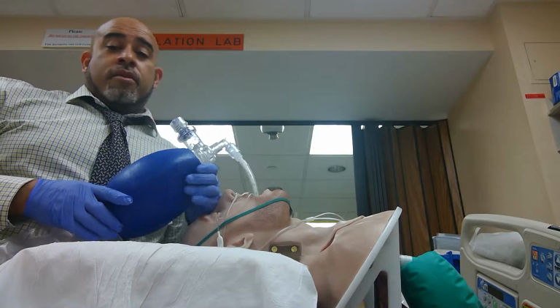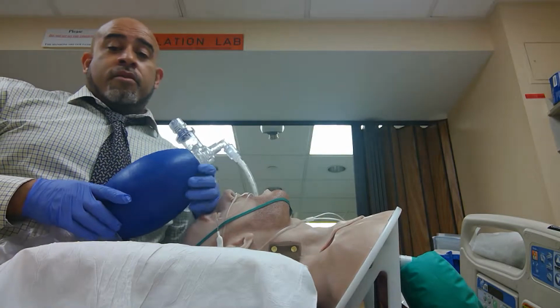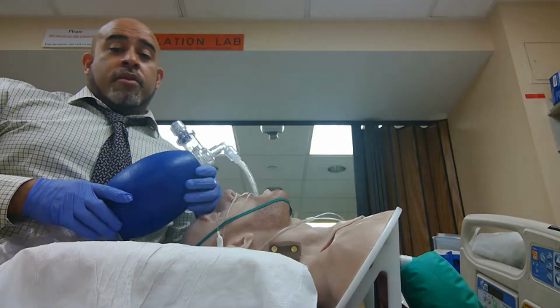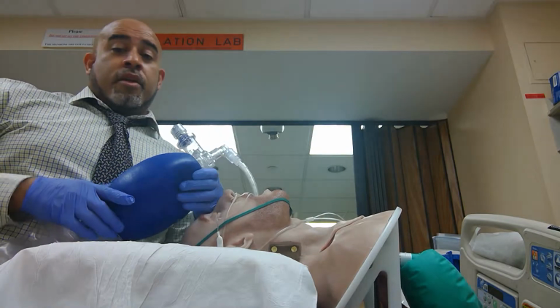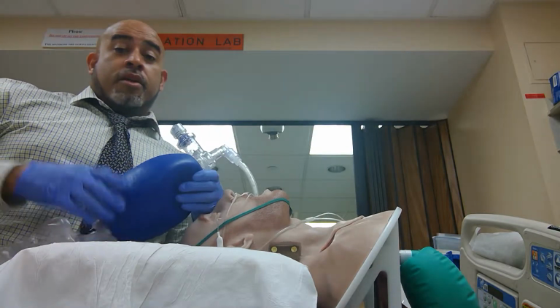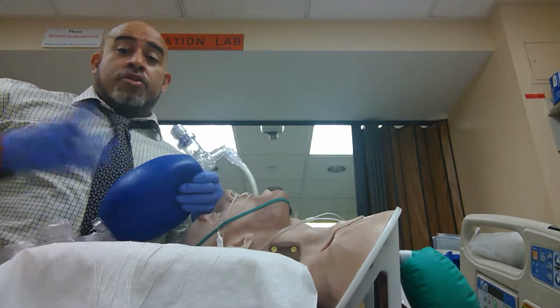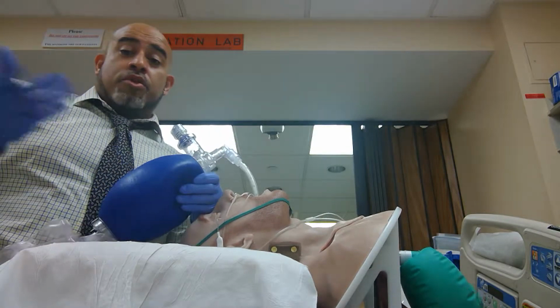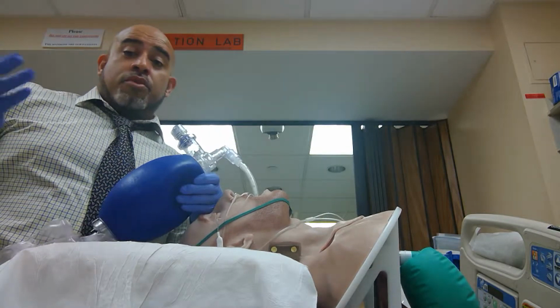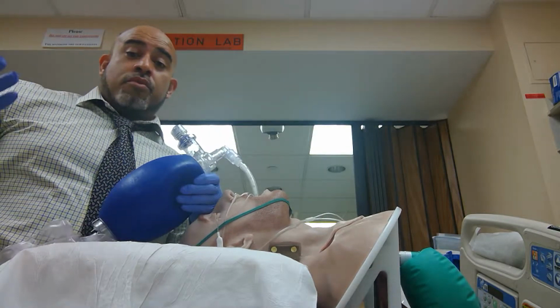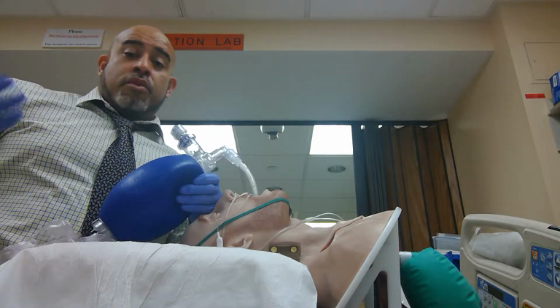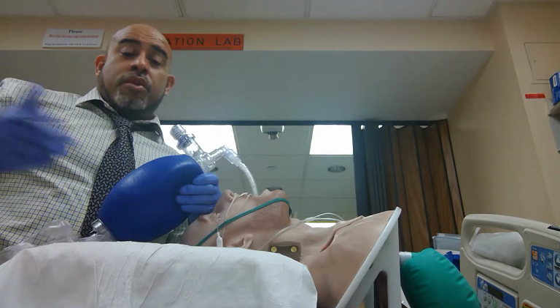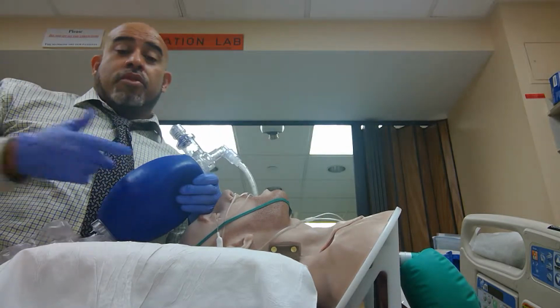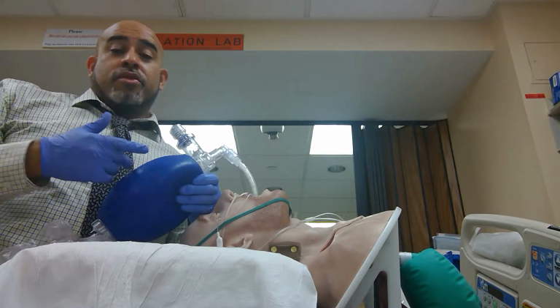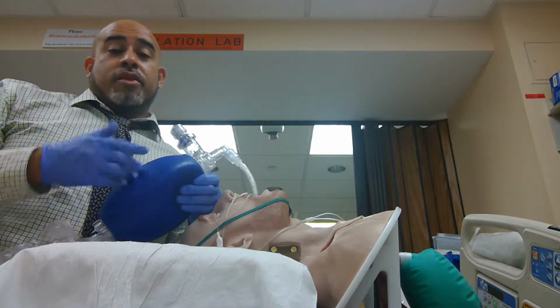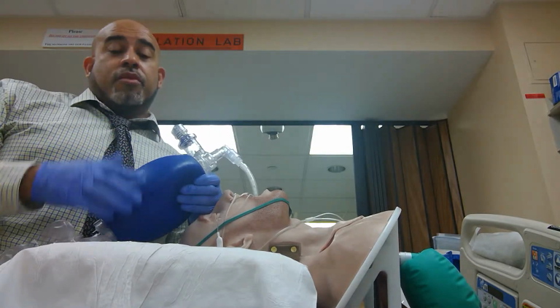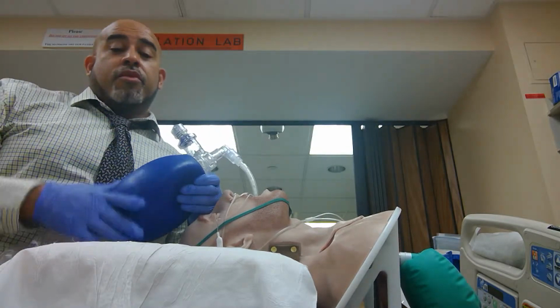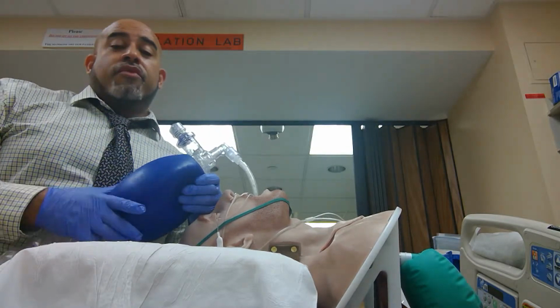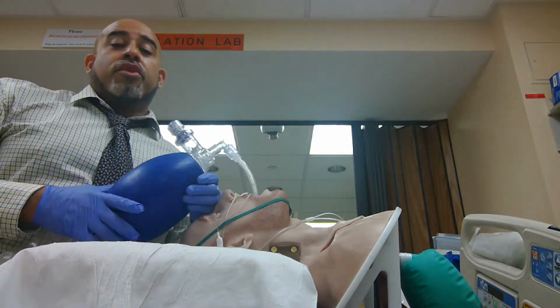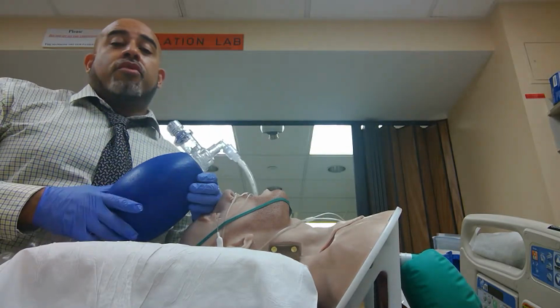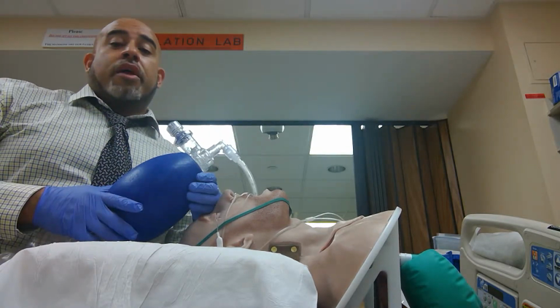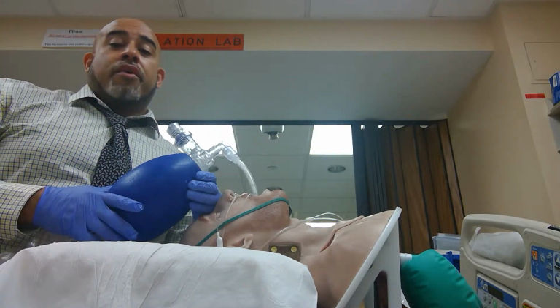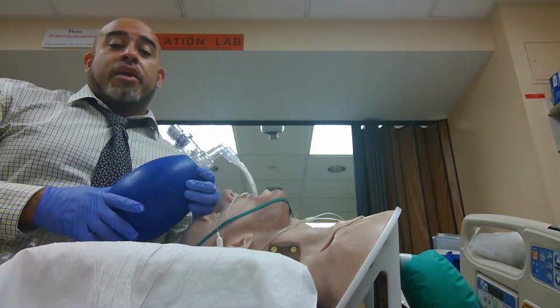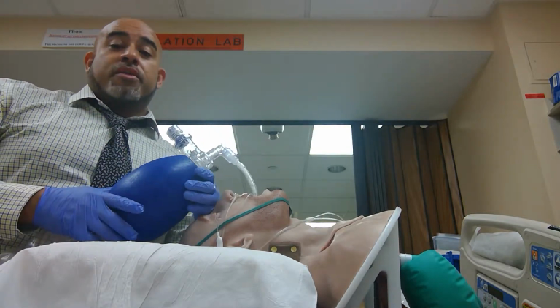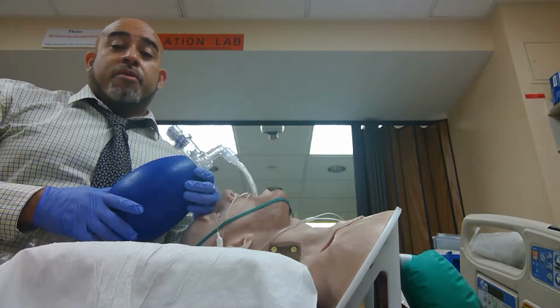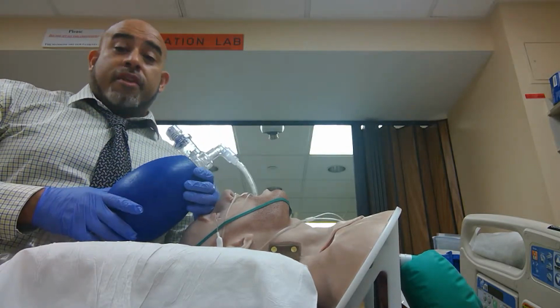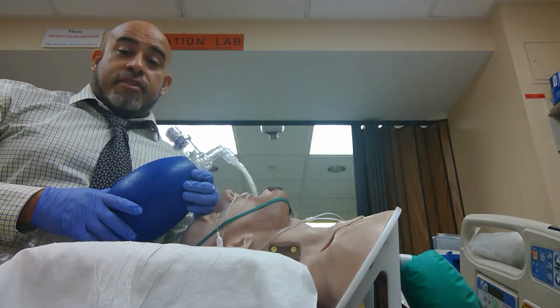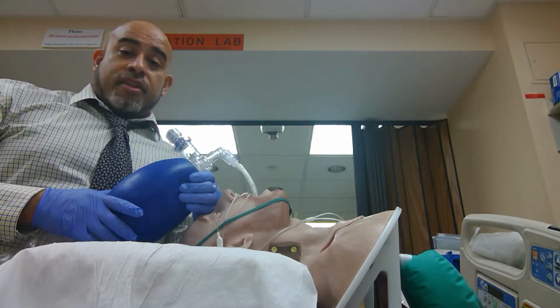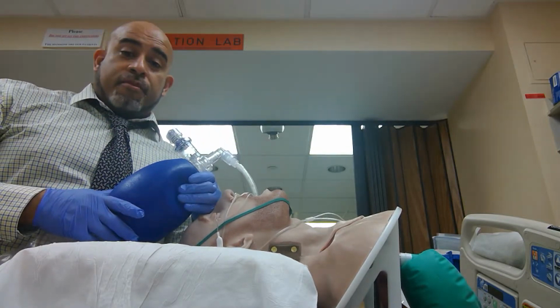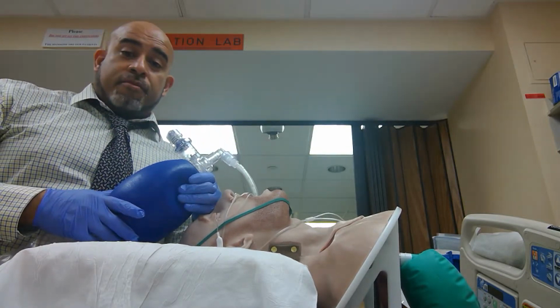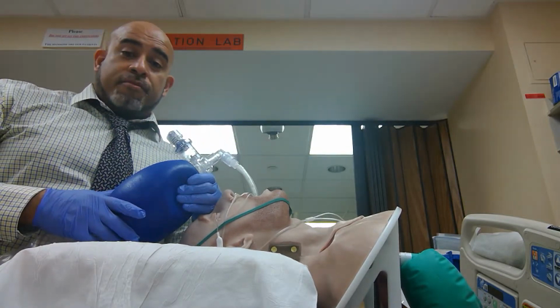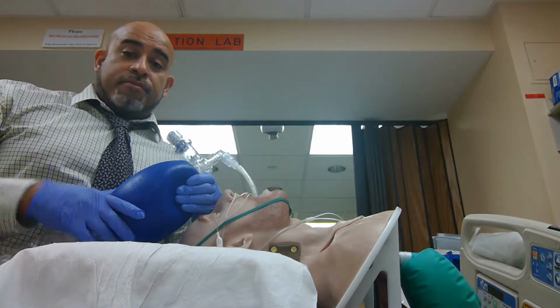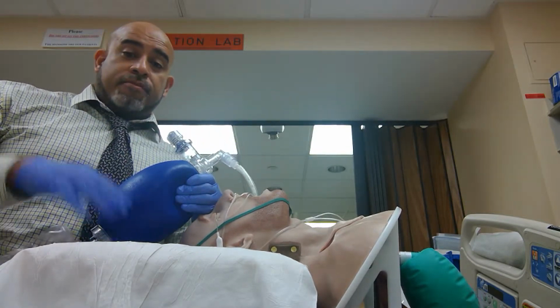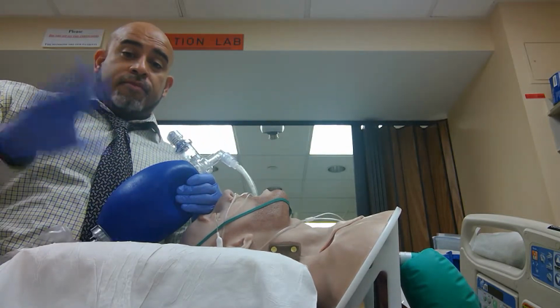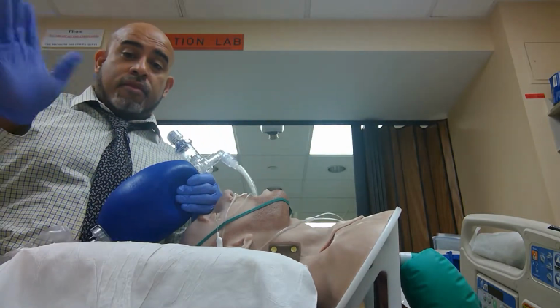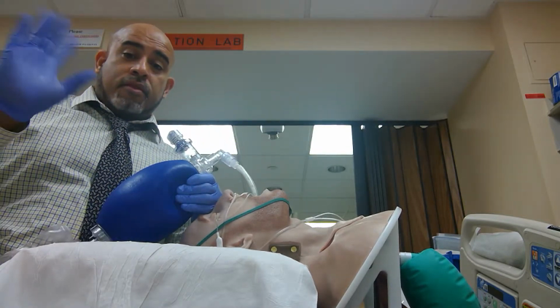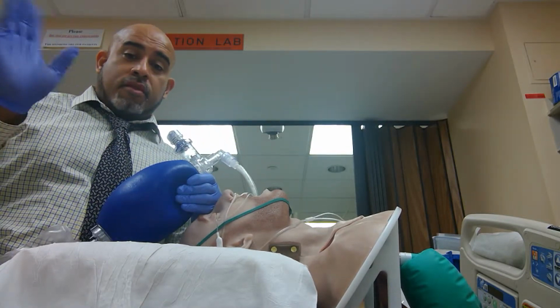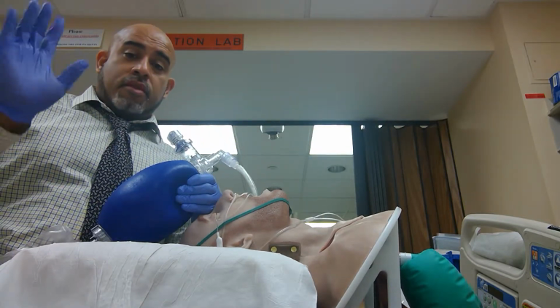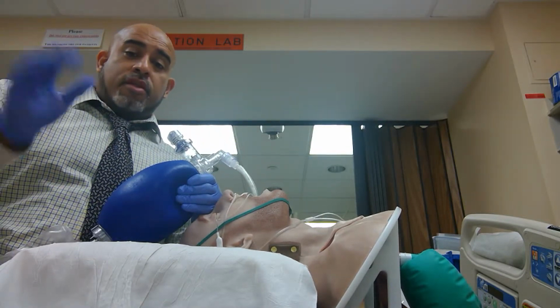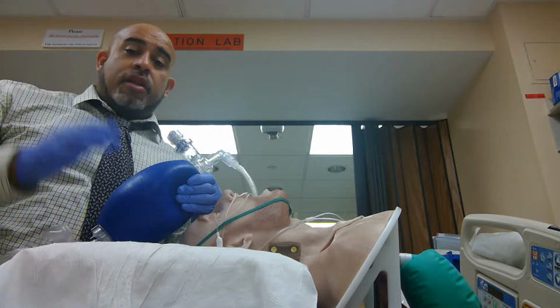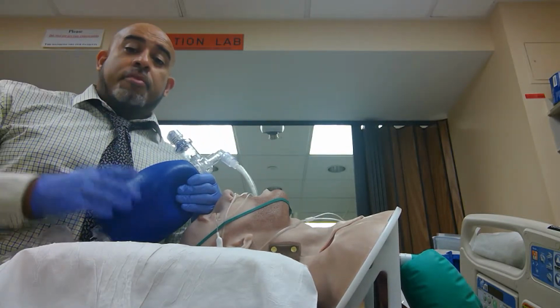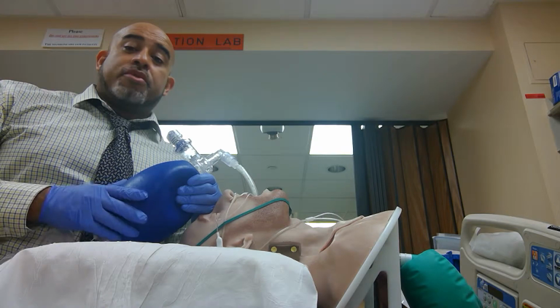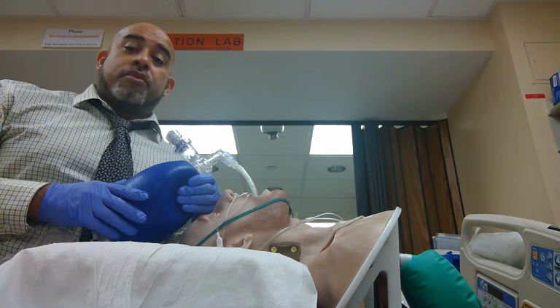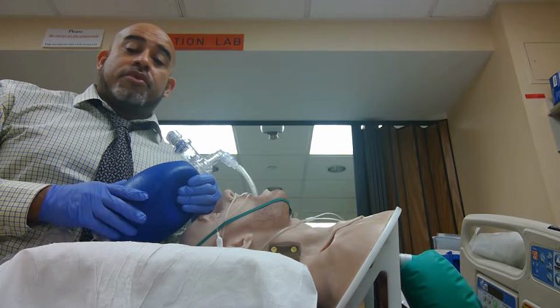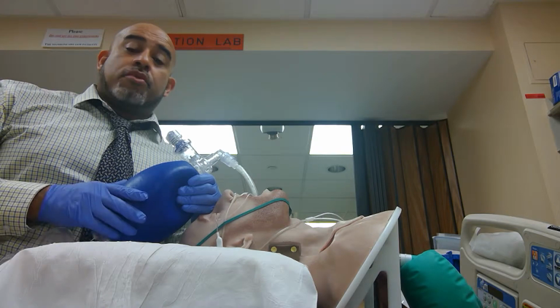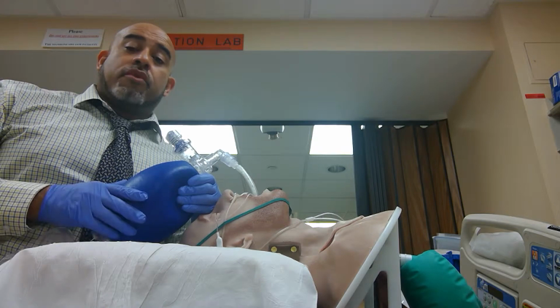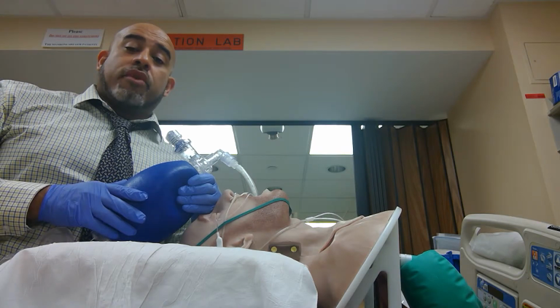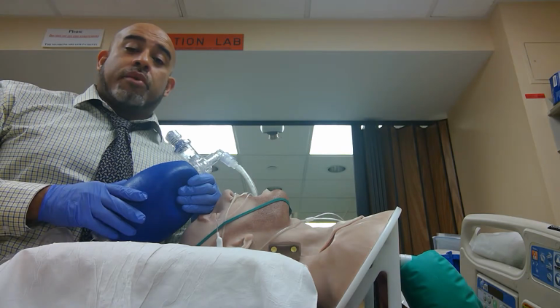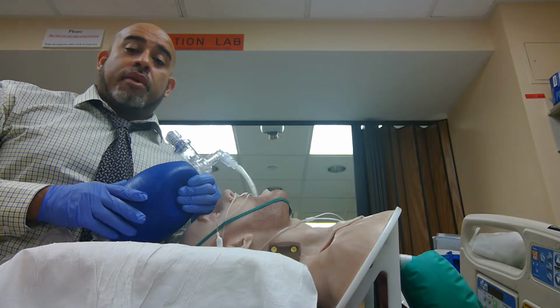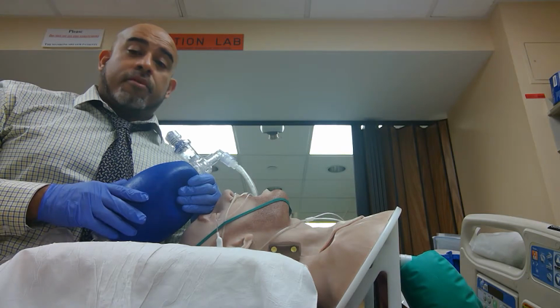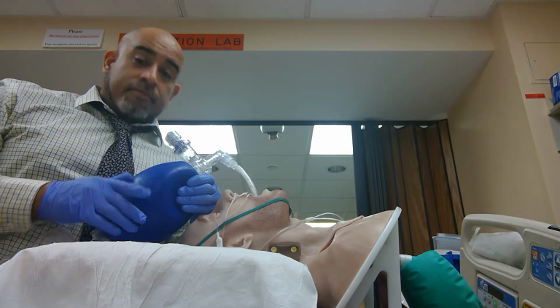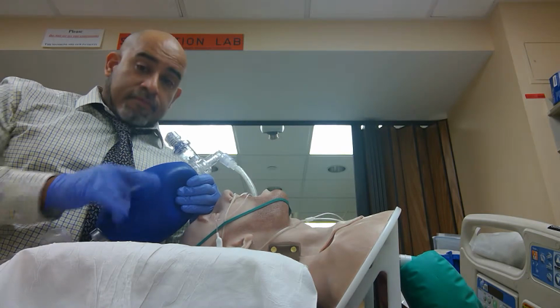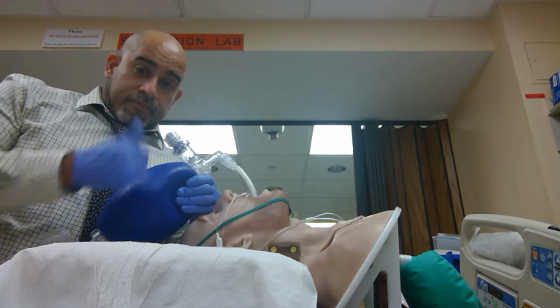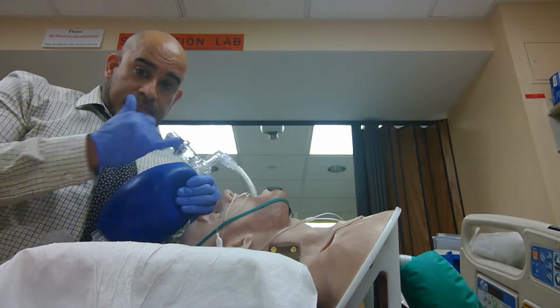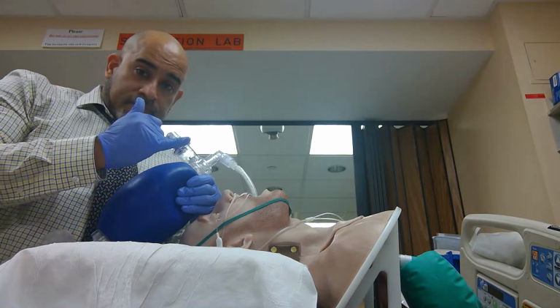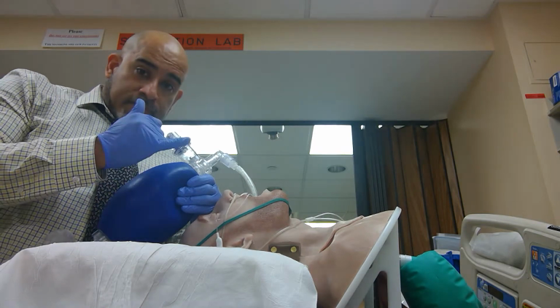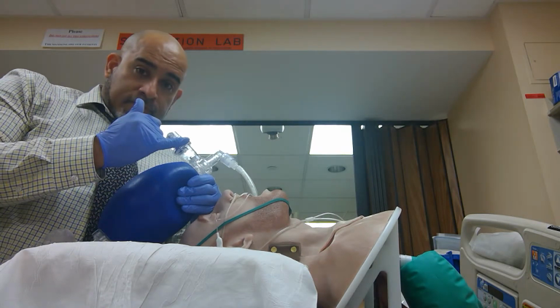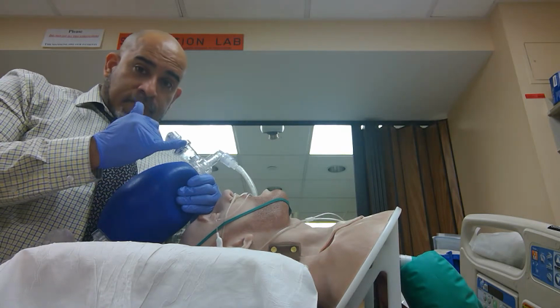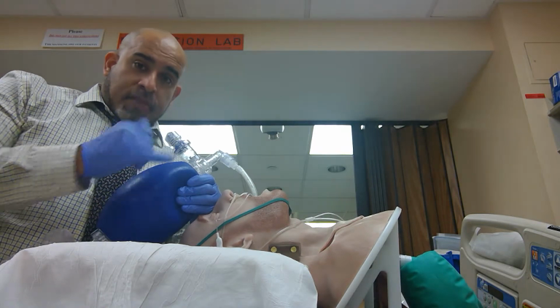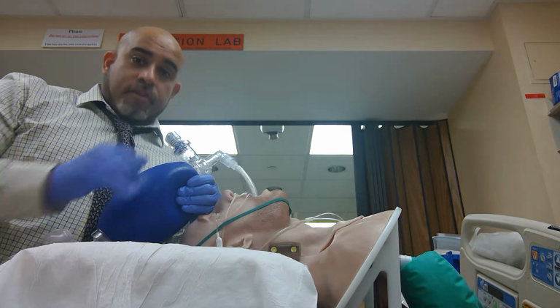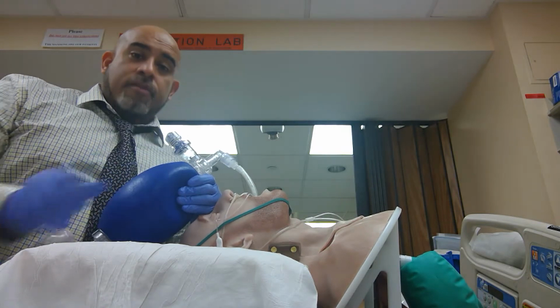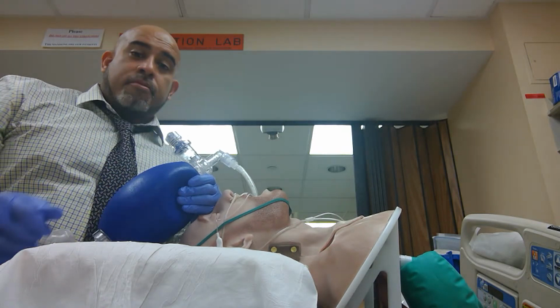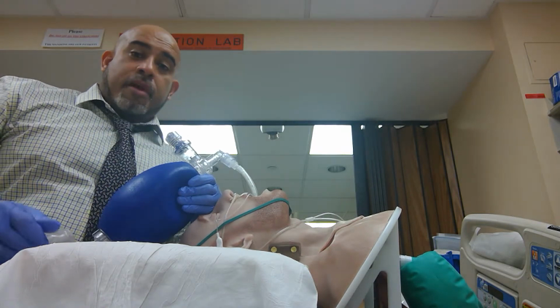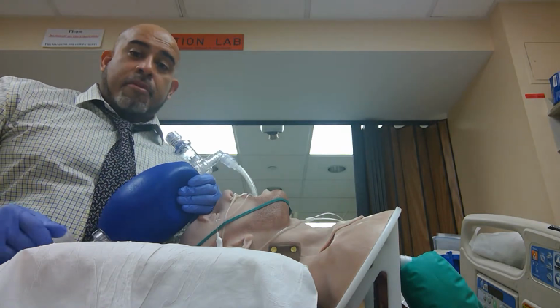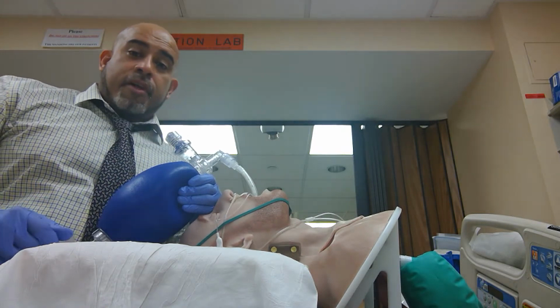Now I'm going to show you what it looks like with video laryngoscopy next time on an episode of School of Airway. Bye bye.